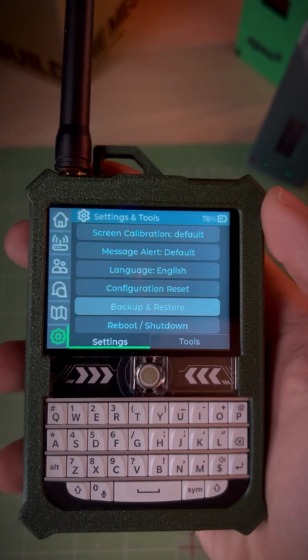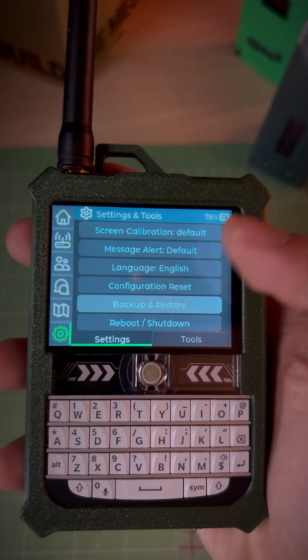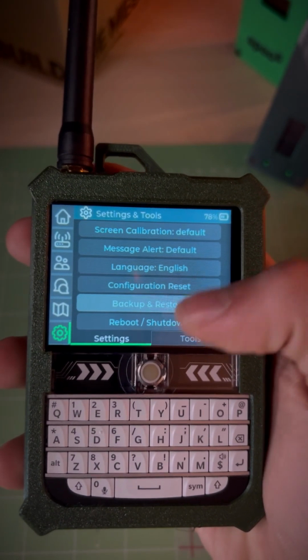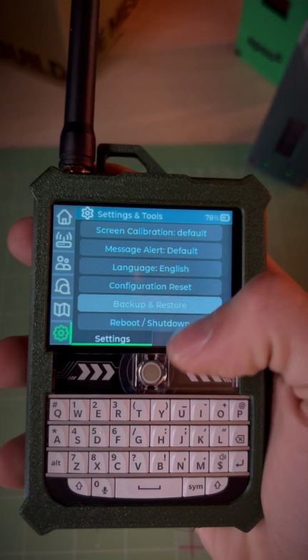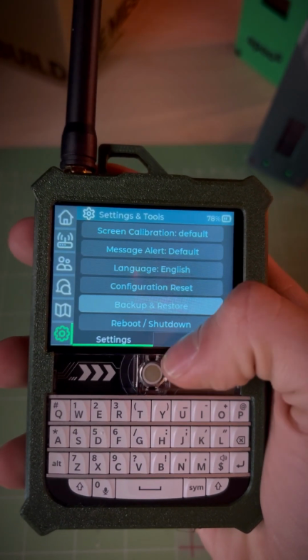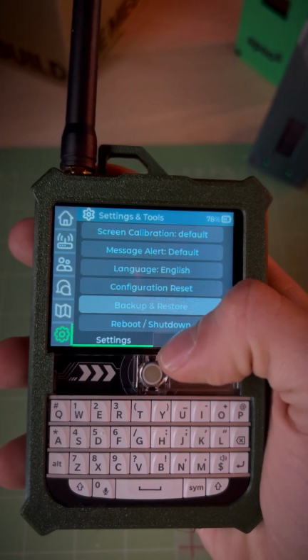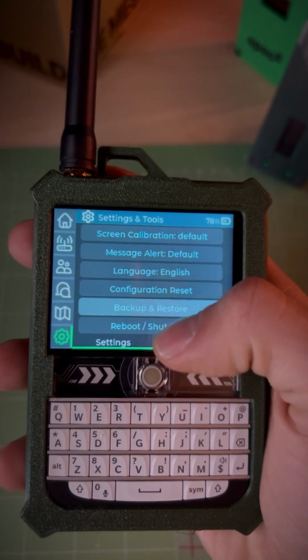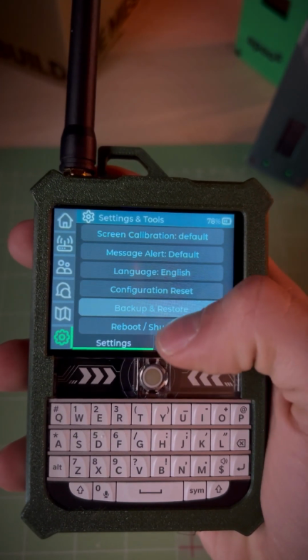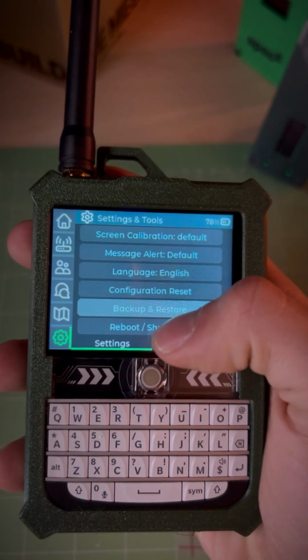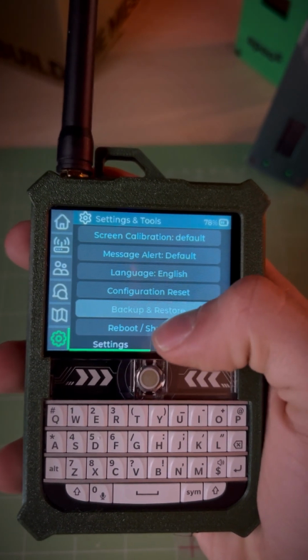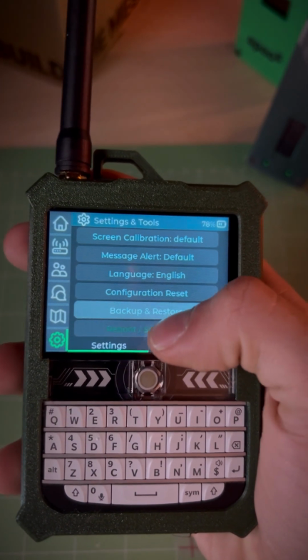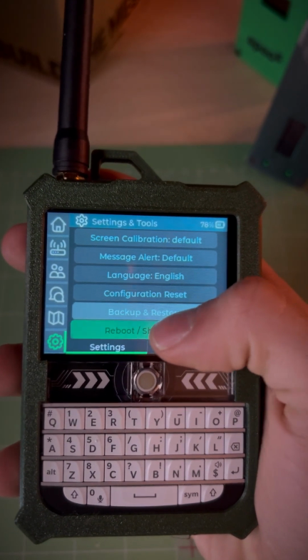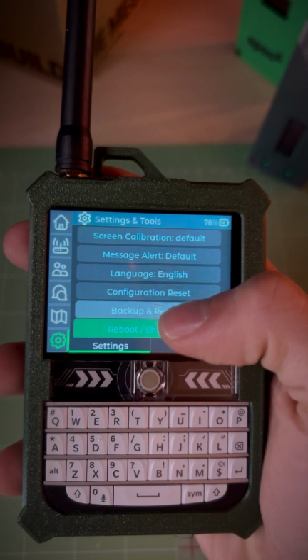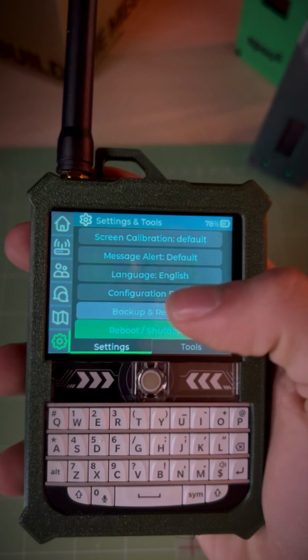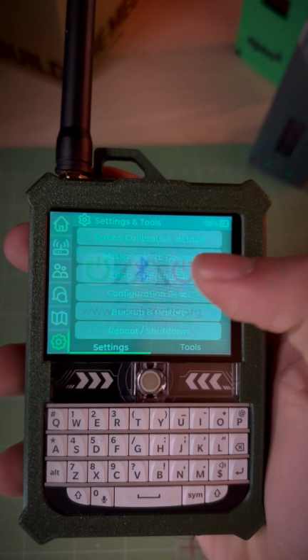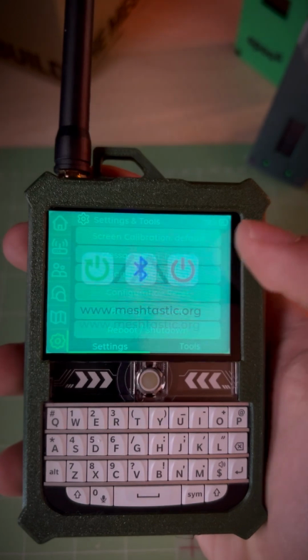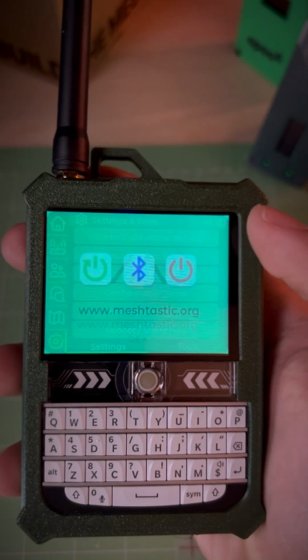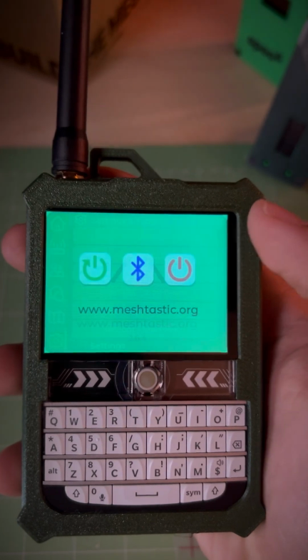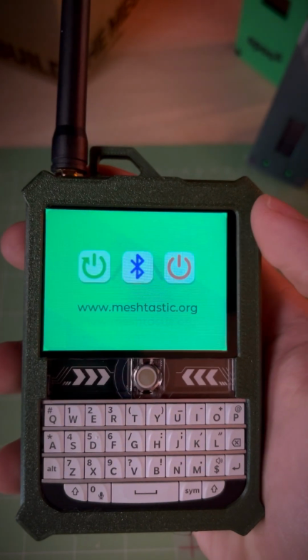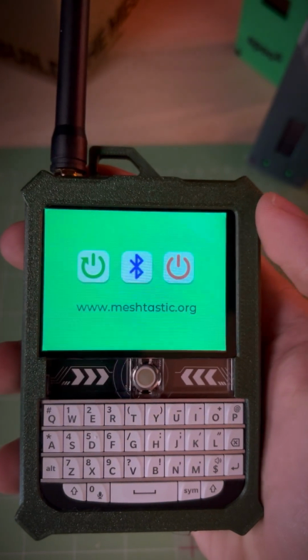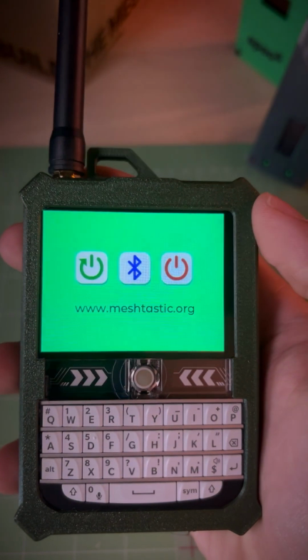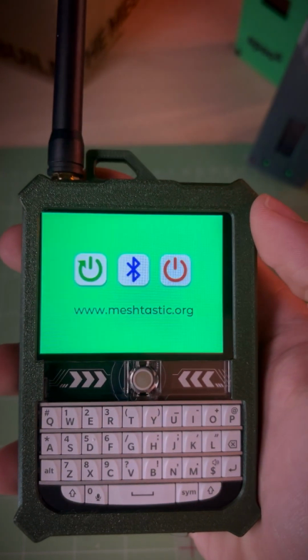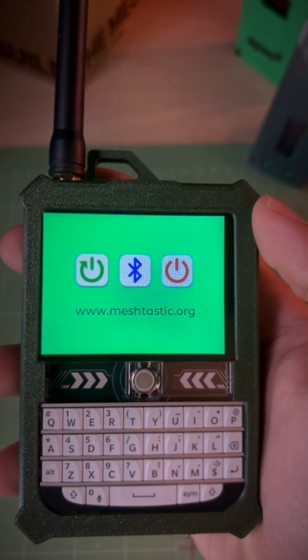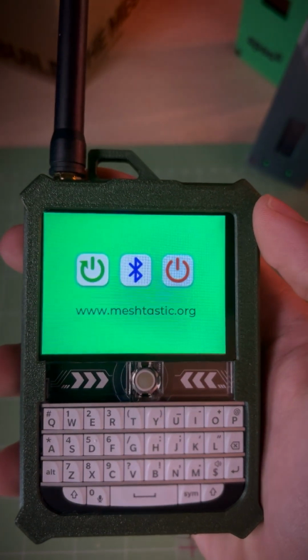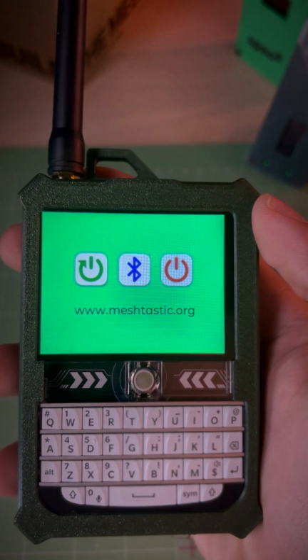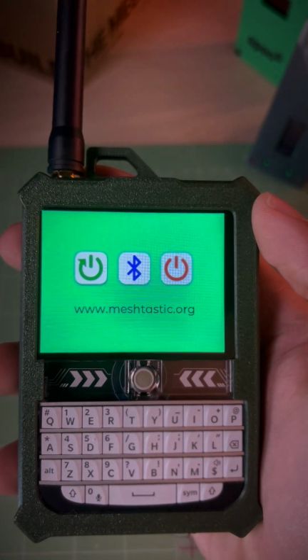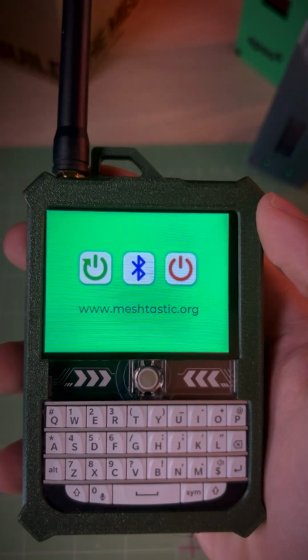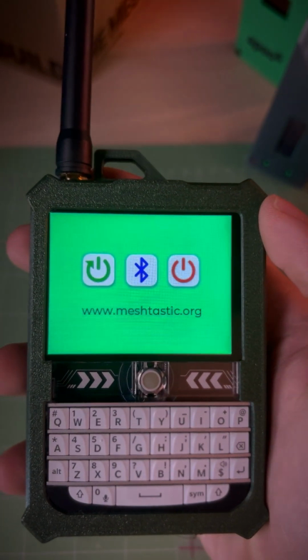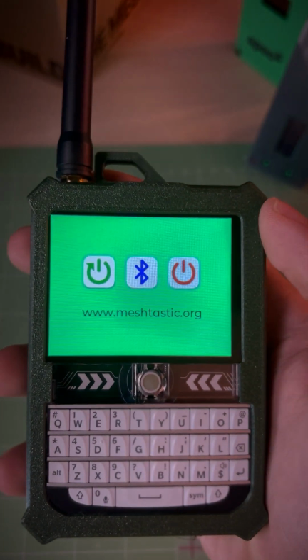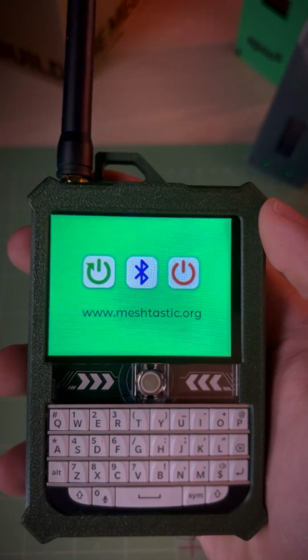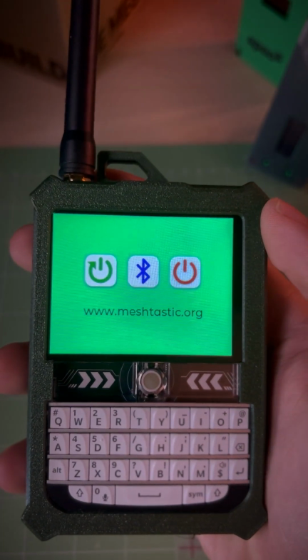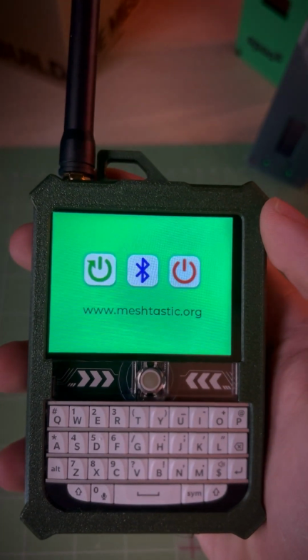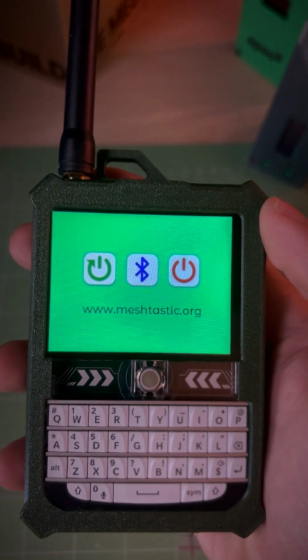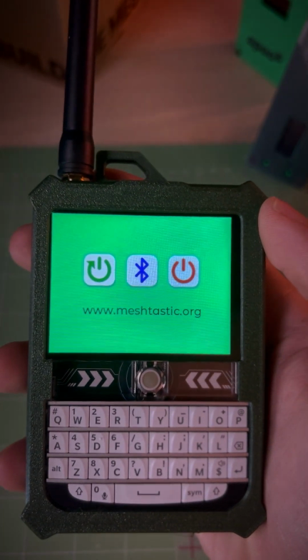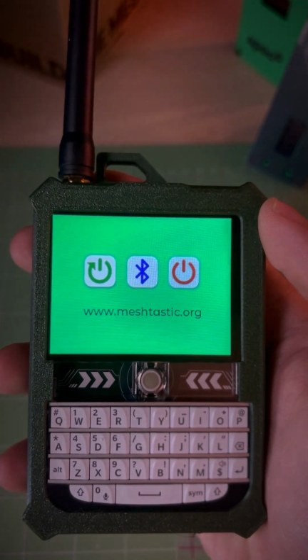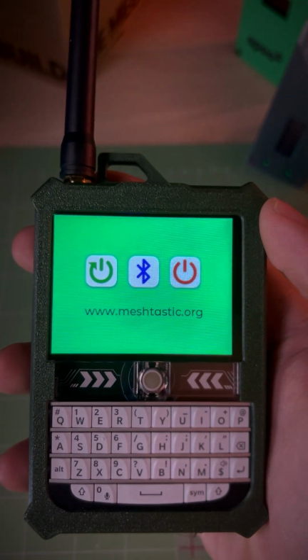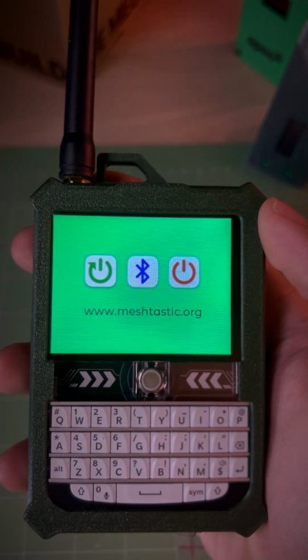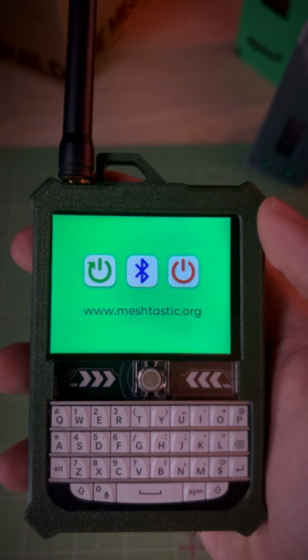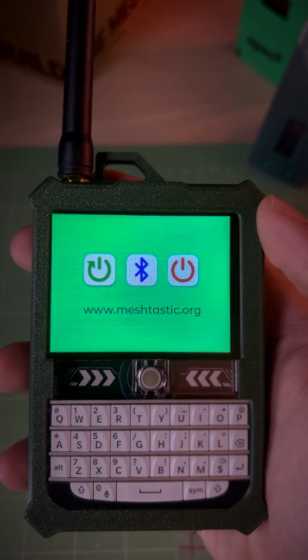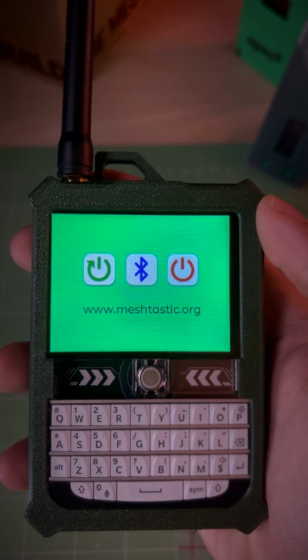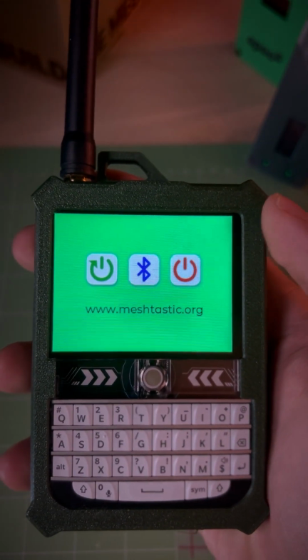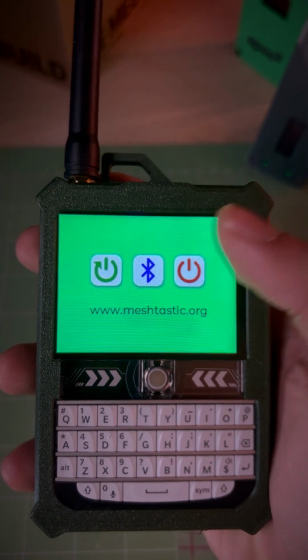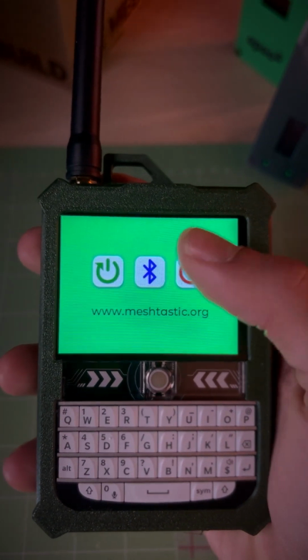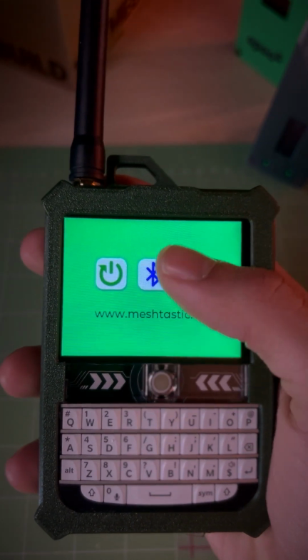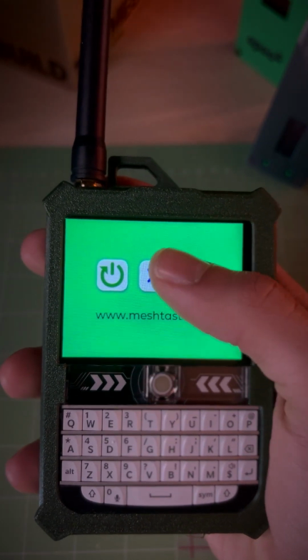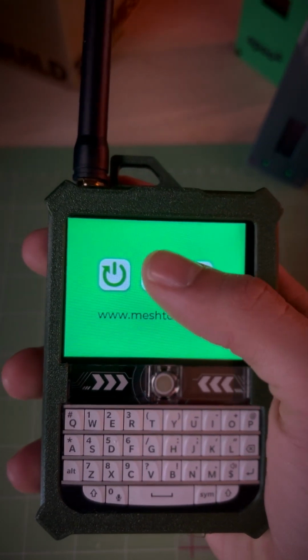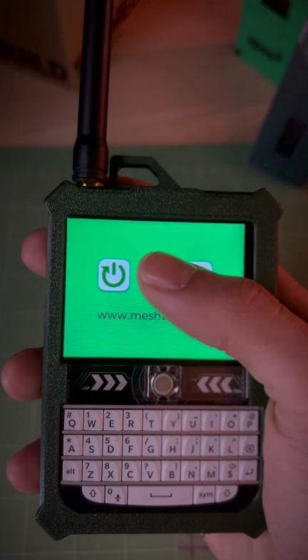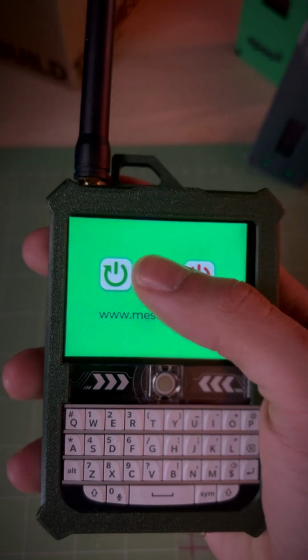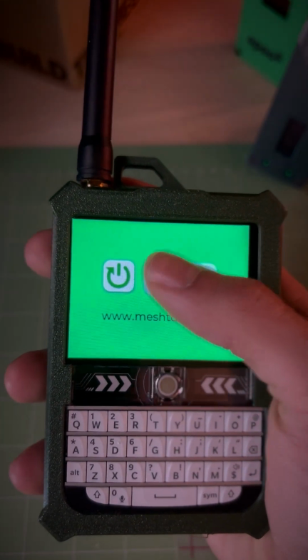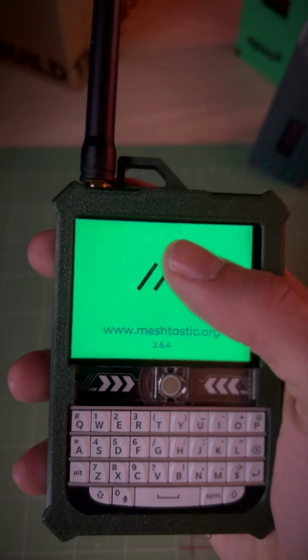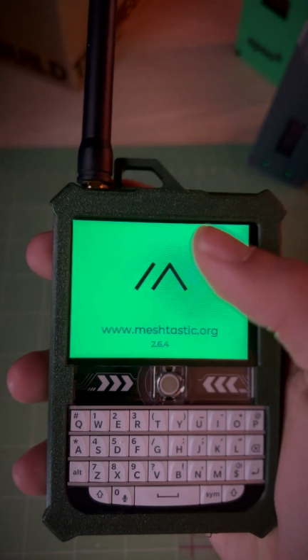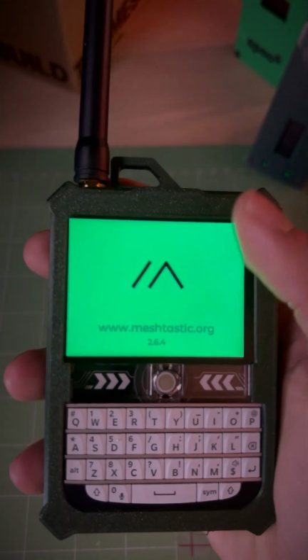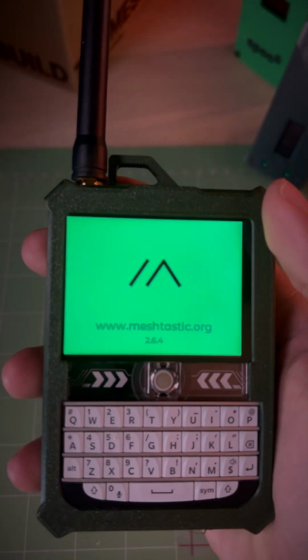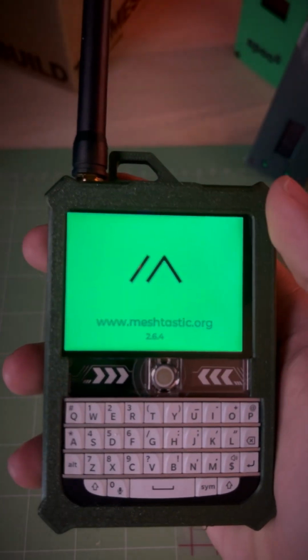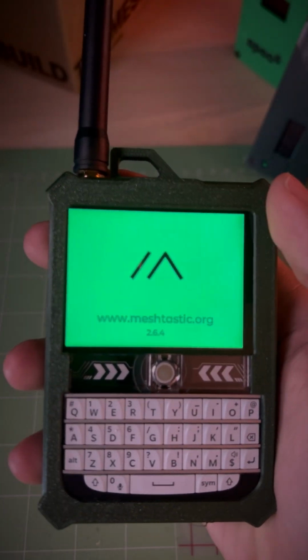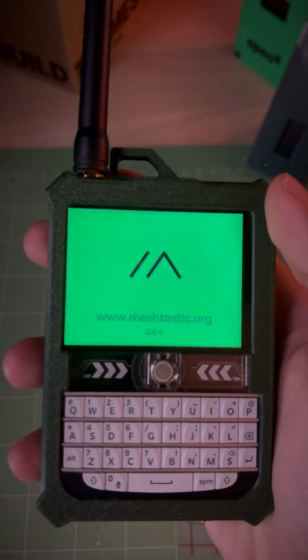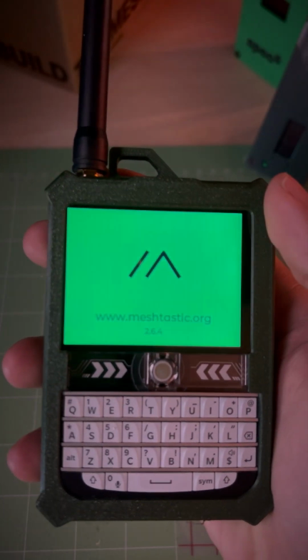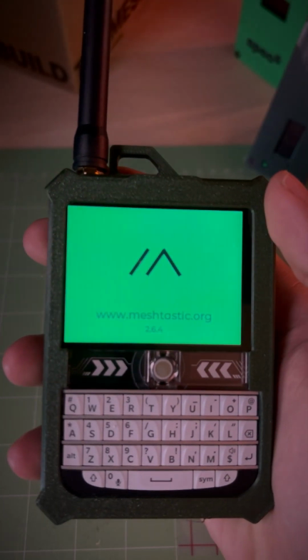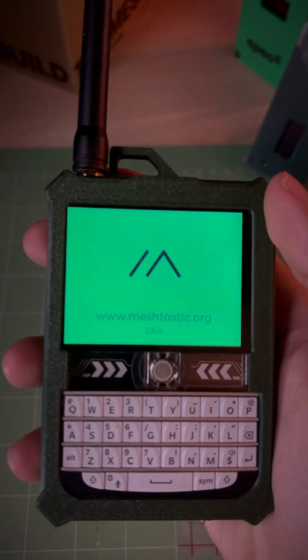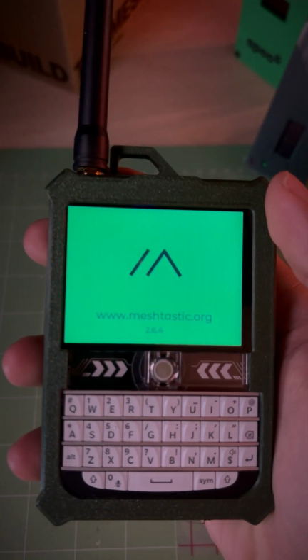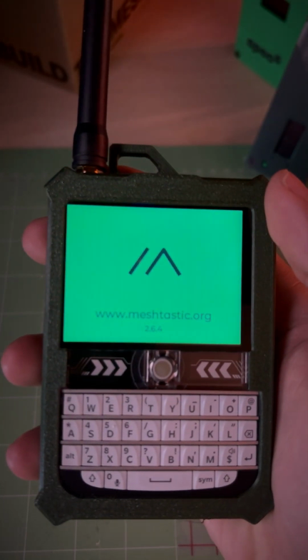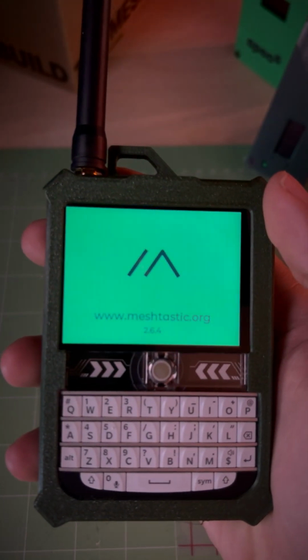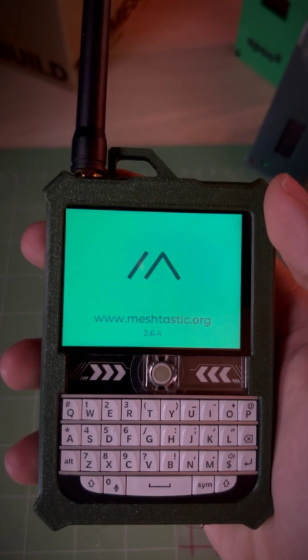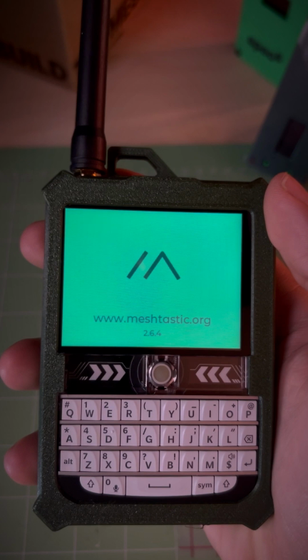The device will restart and show the green MeshTastic screen with icons. Use the scroll ball to highlight the middle Bluetooth icon and press it to select.